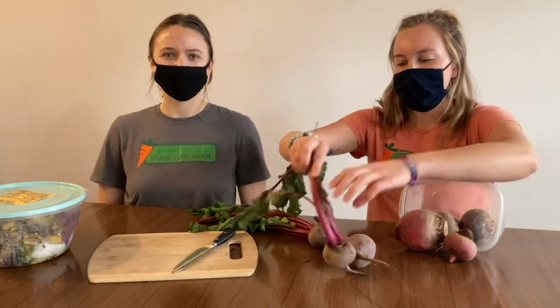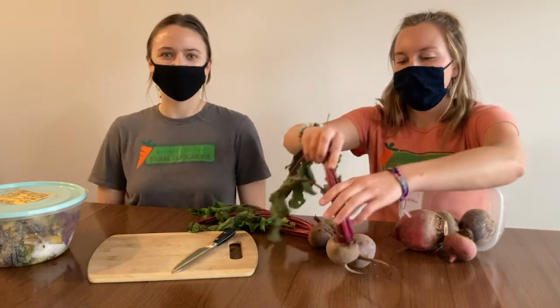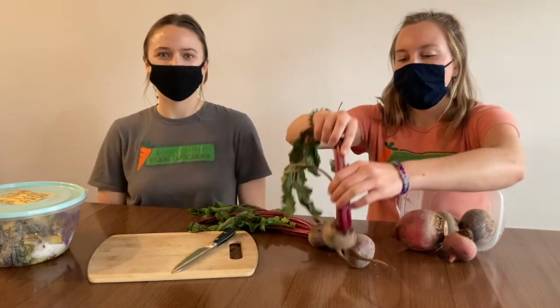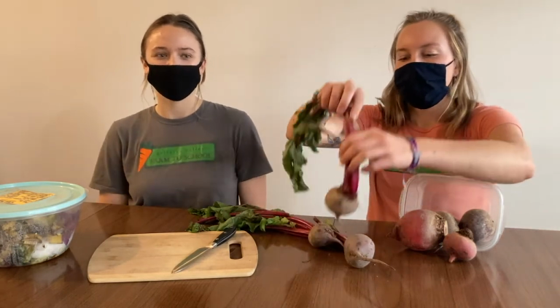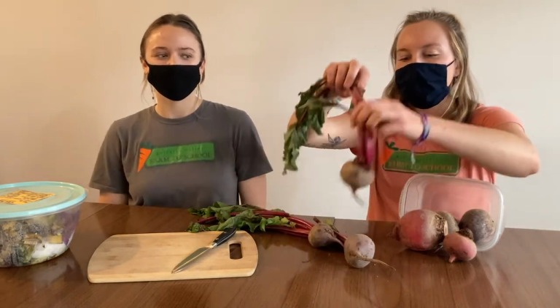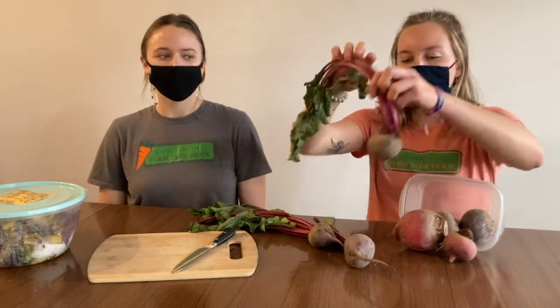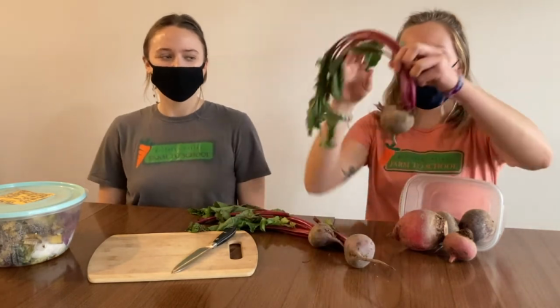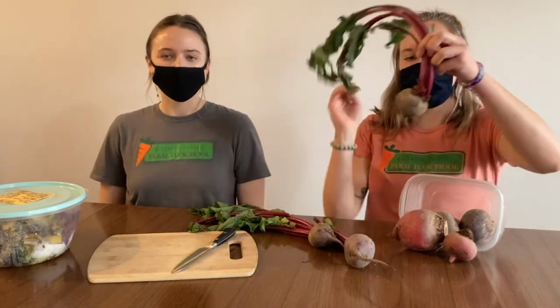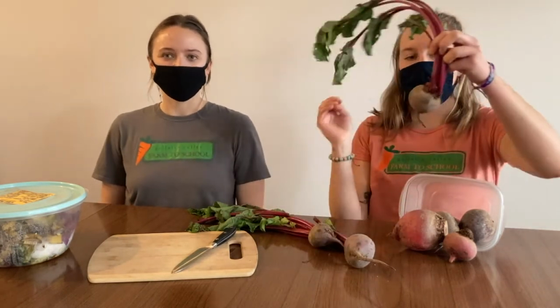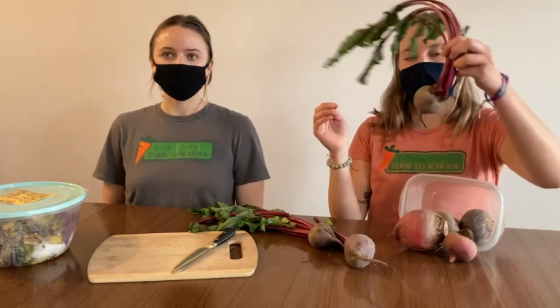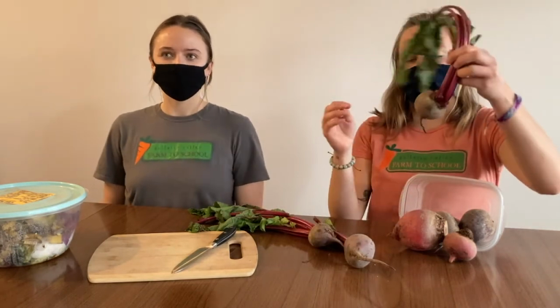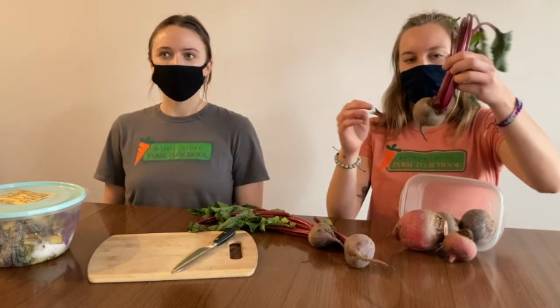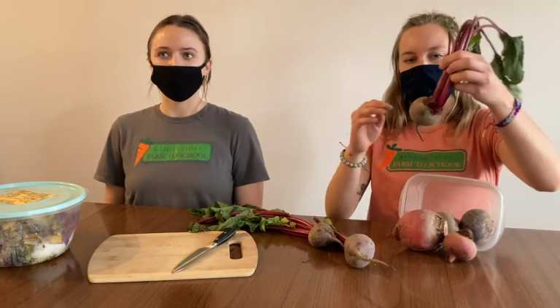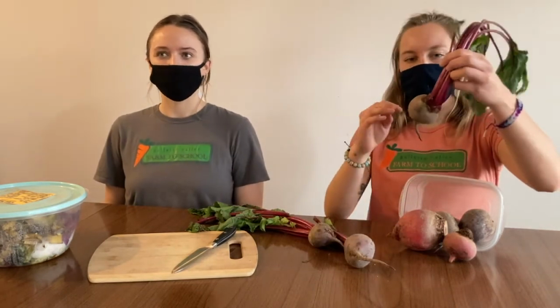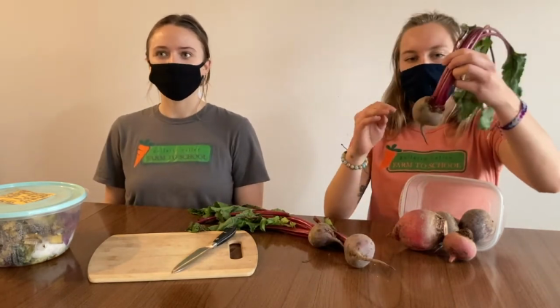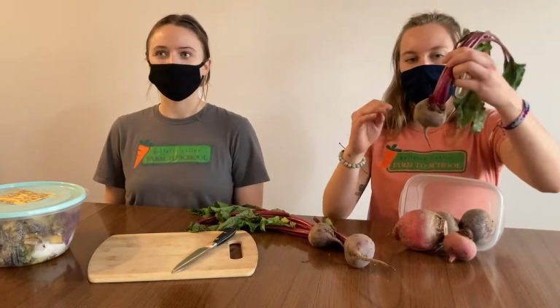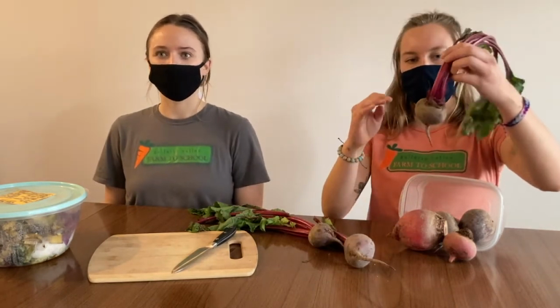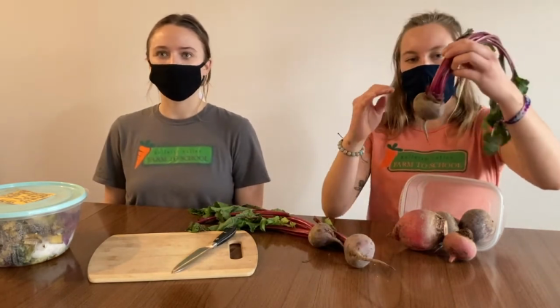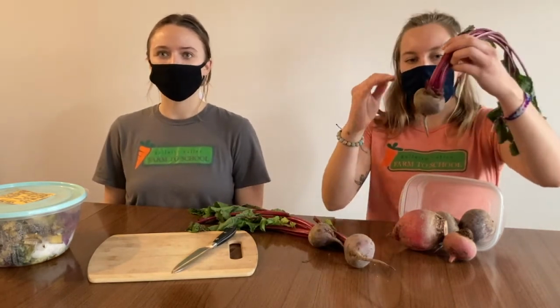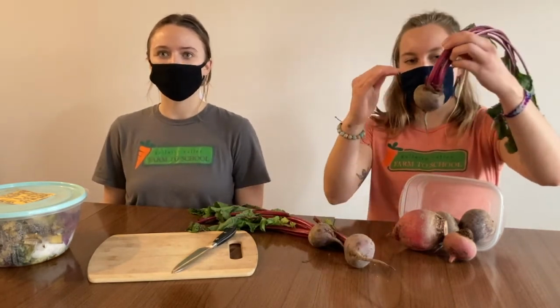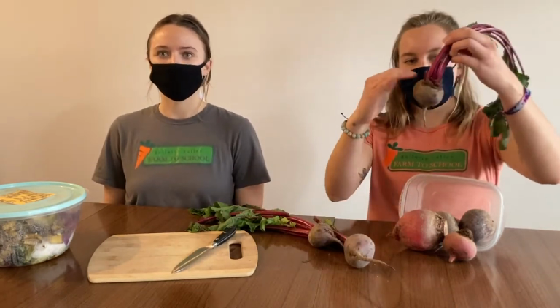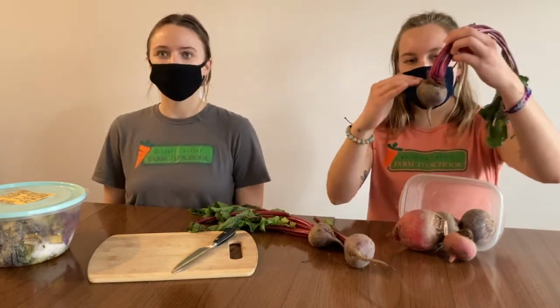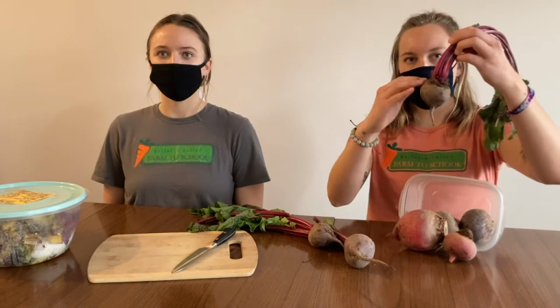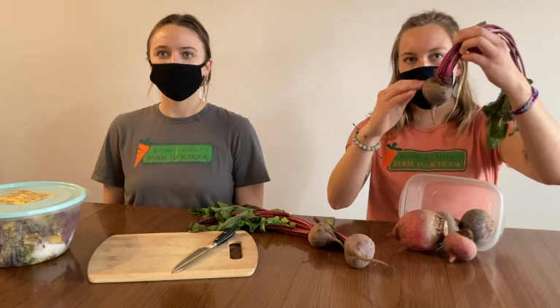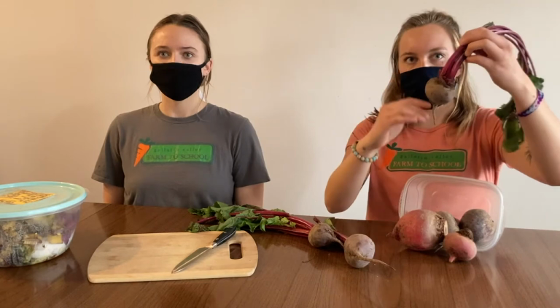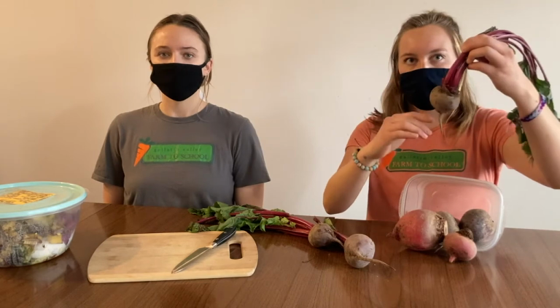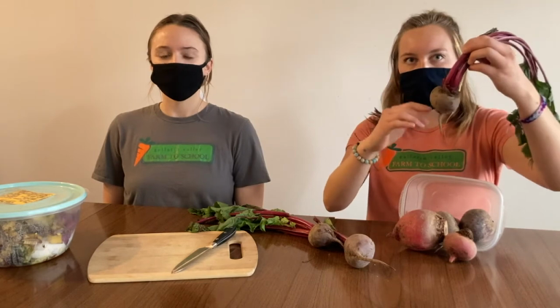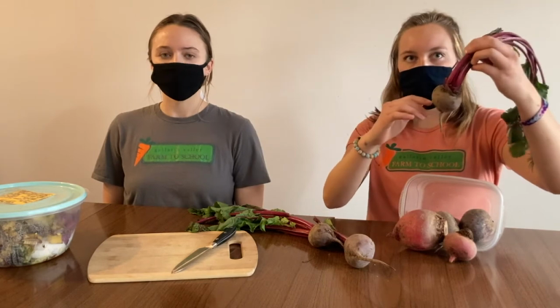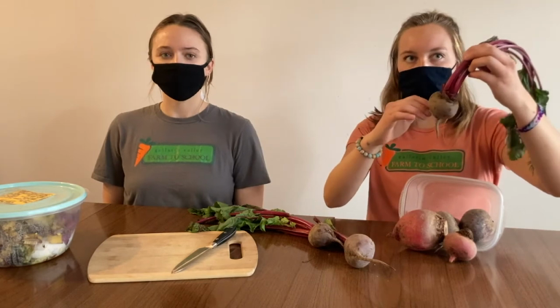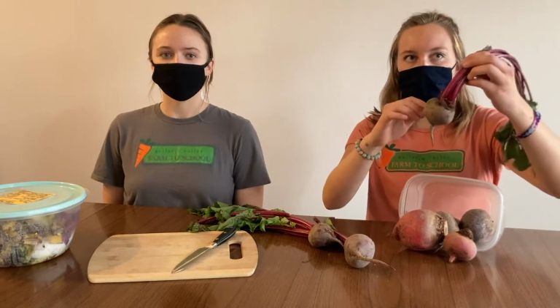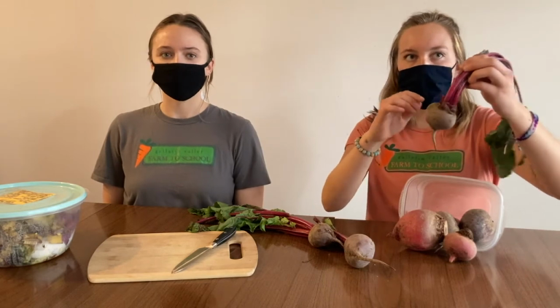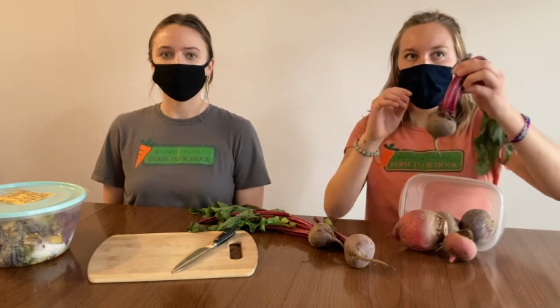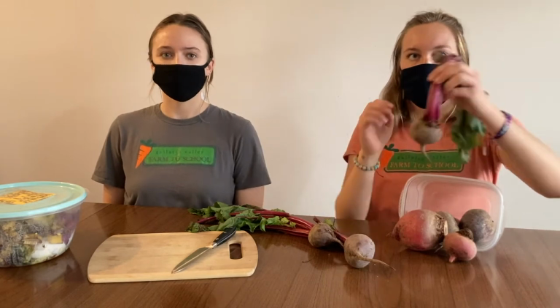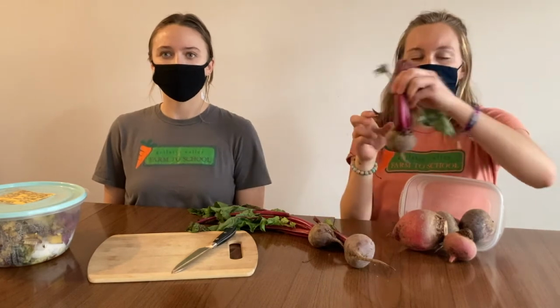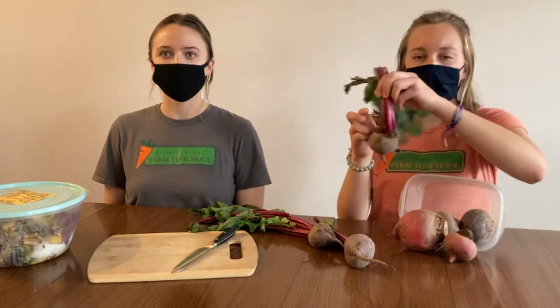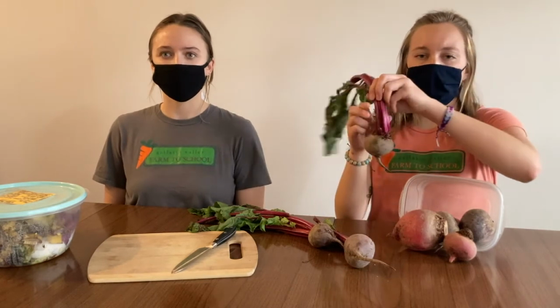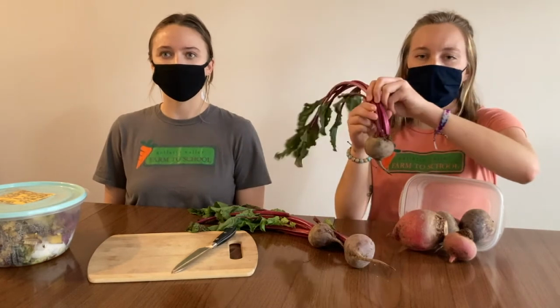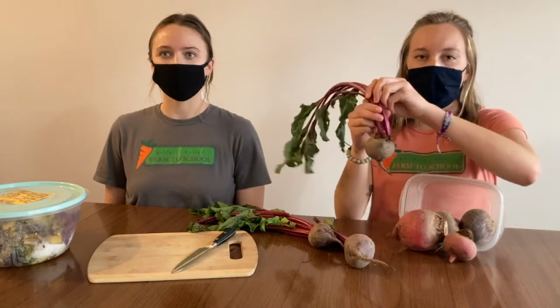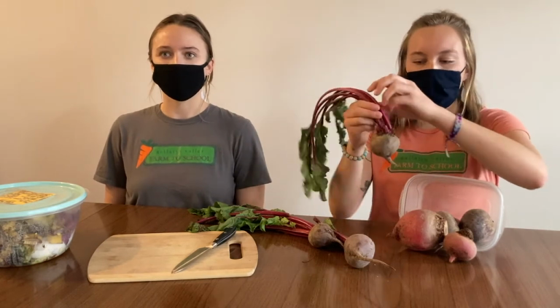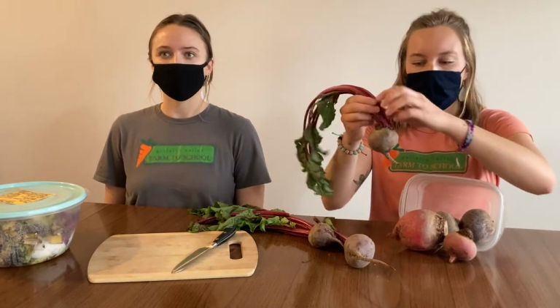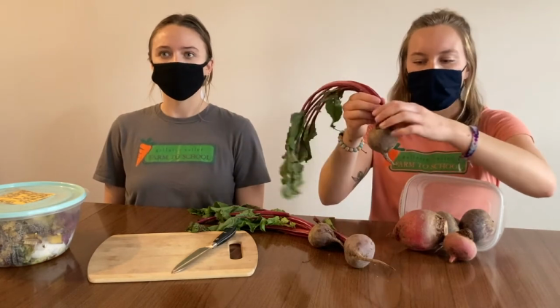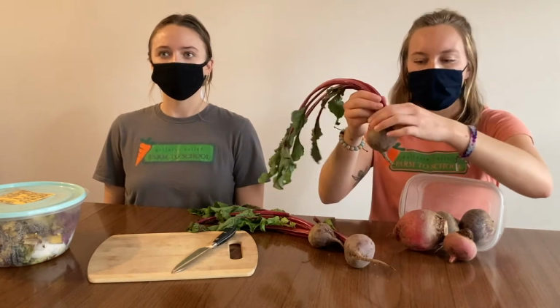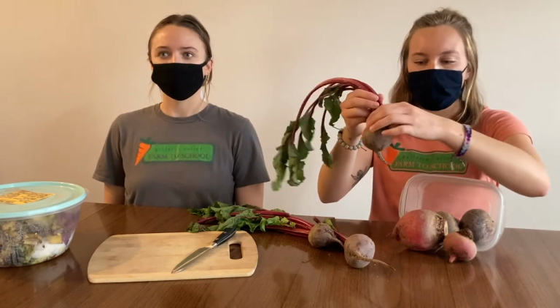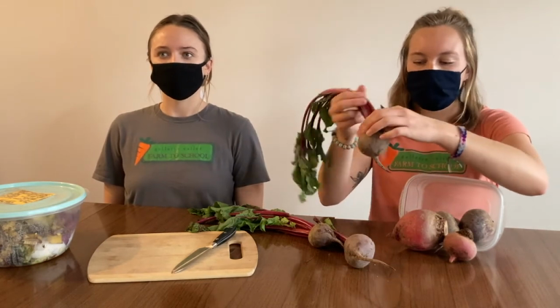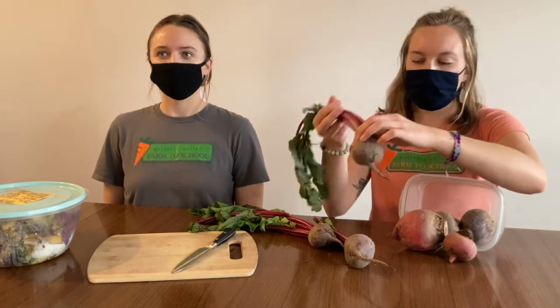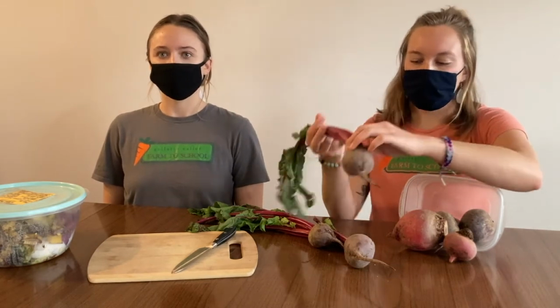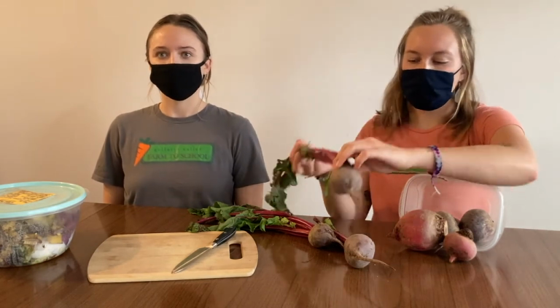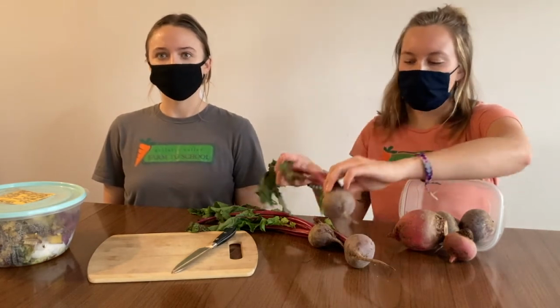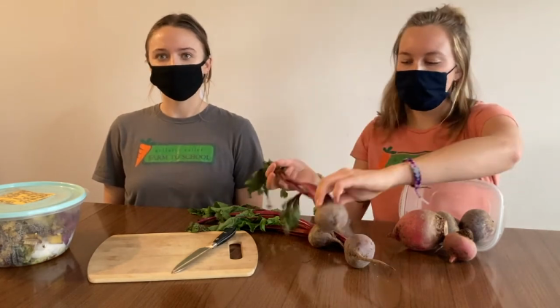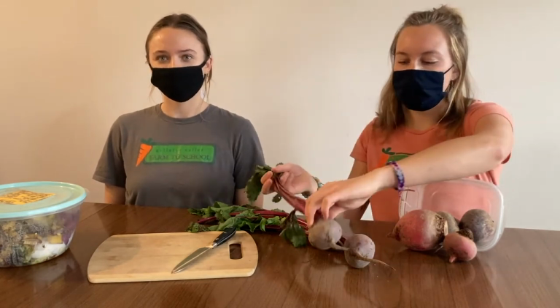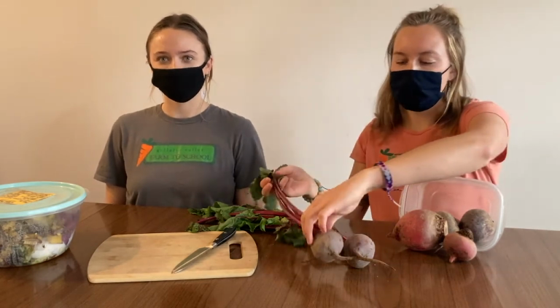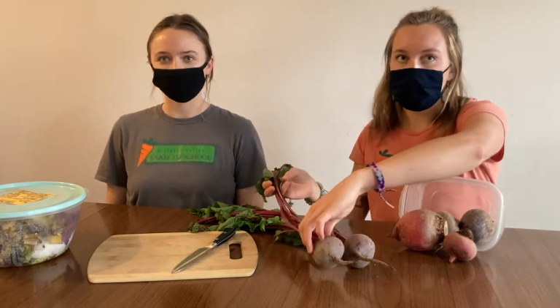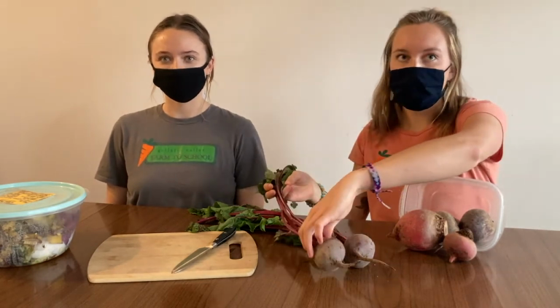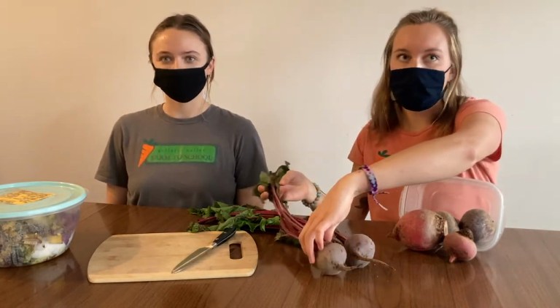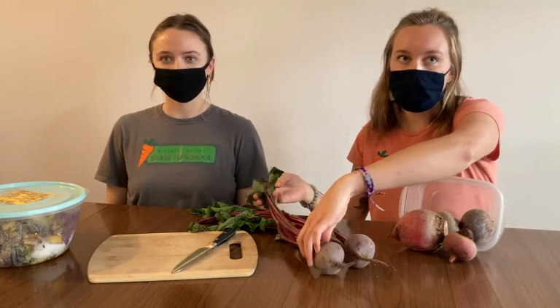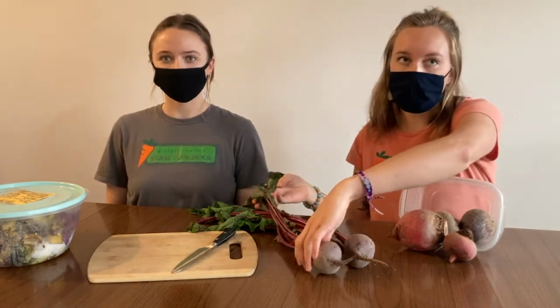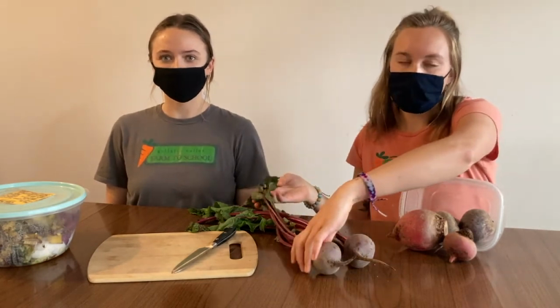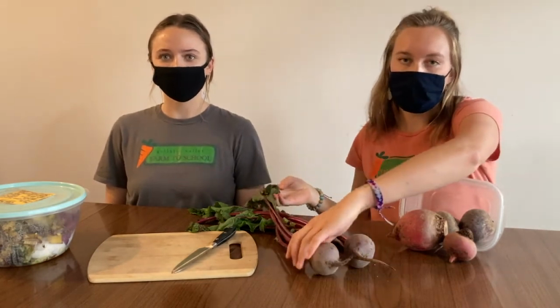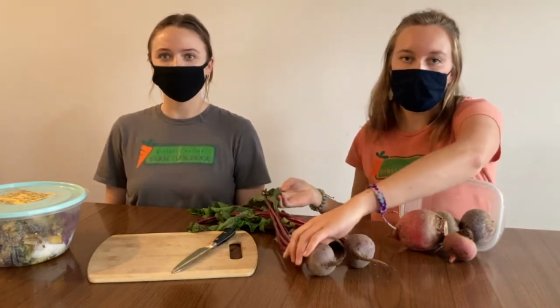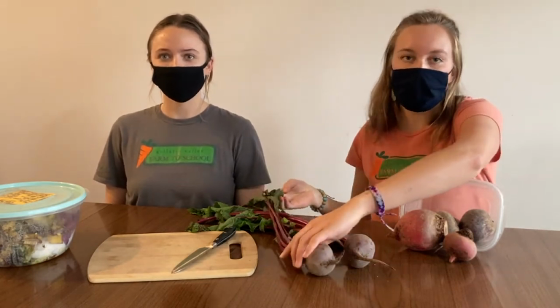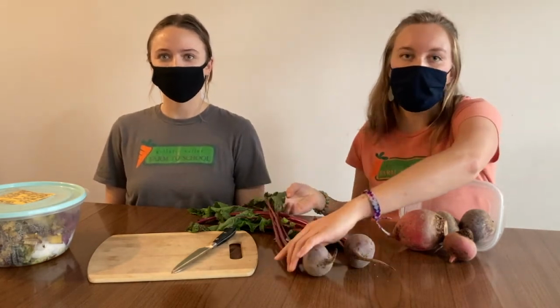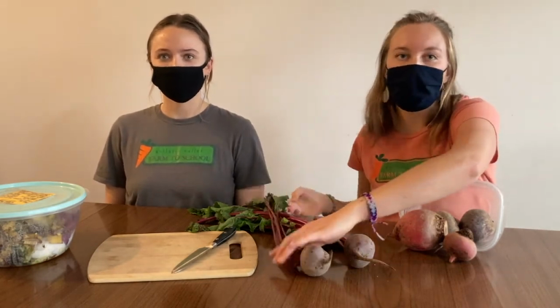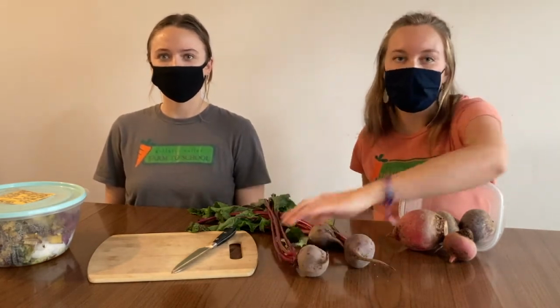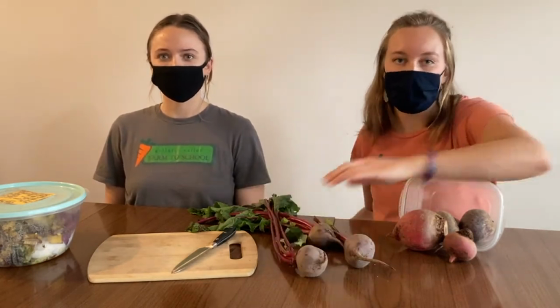We eat the root parts of the beets, which grow underground. Beets are really healthy for us because they're high in vitamin C, potassium, and fiber.